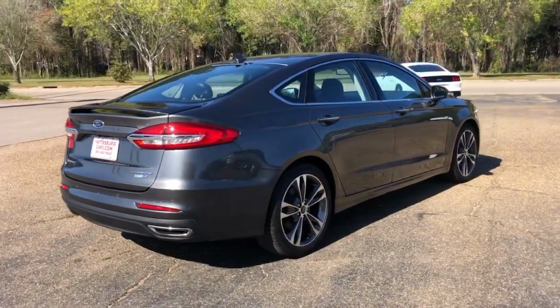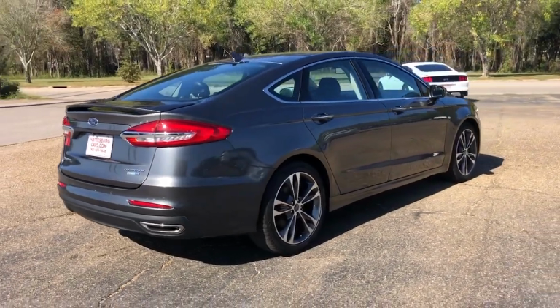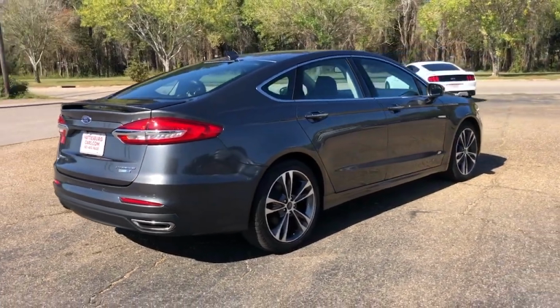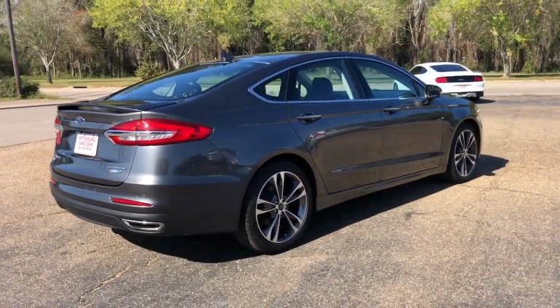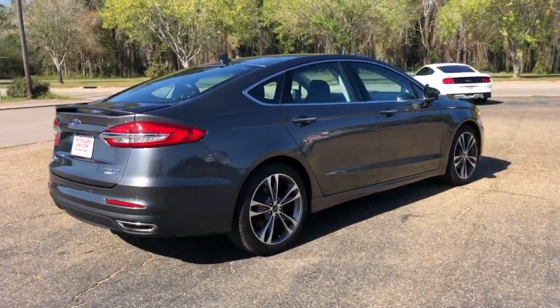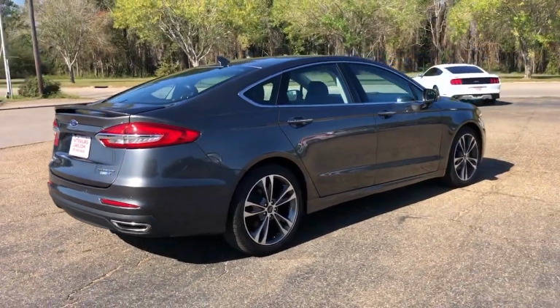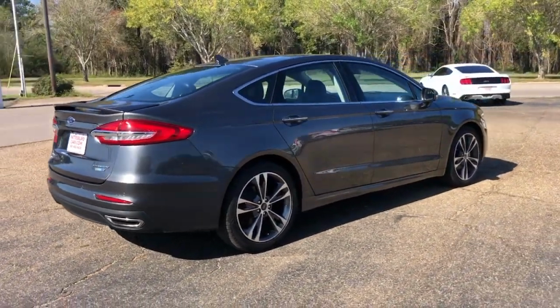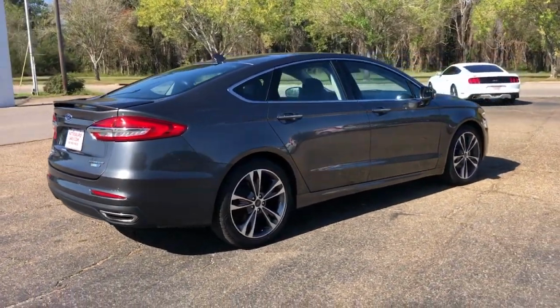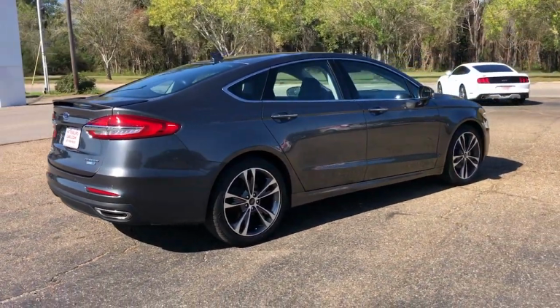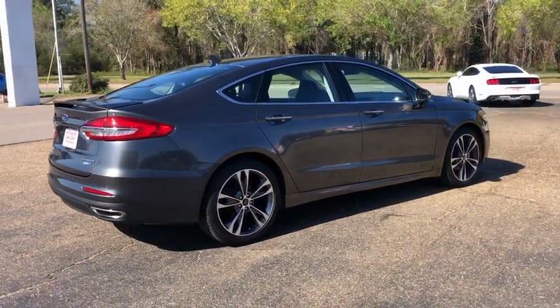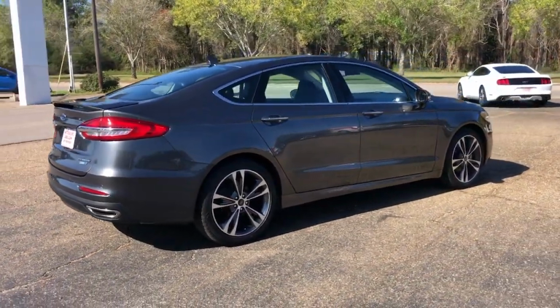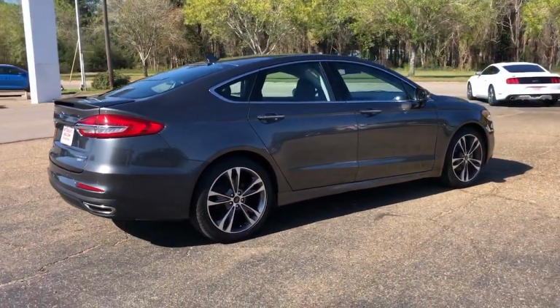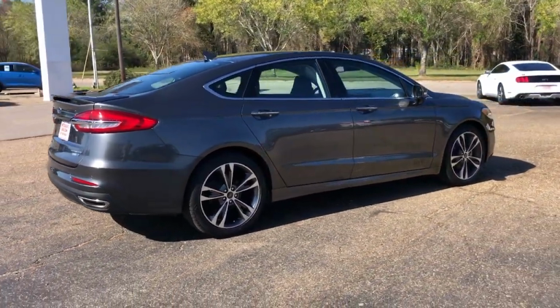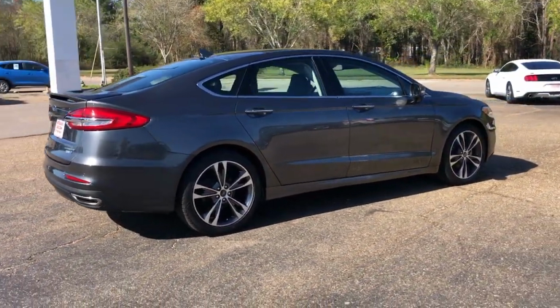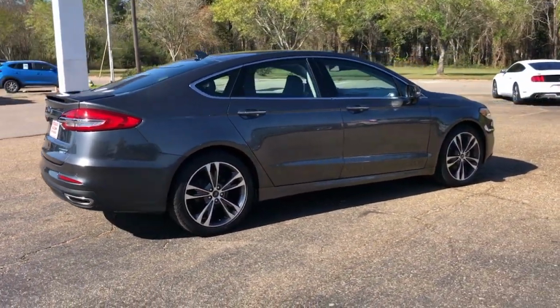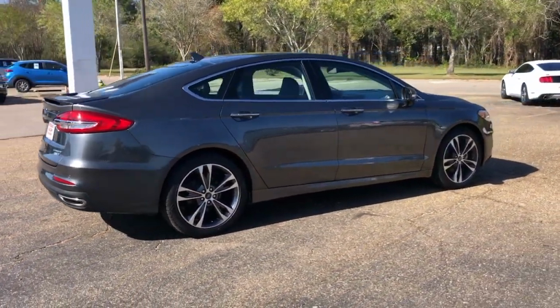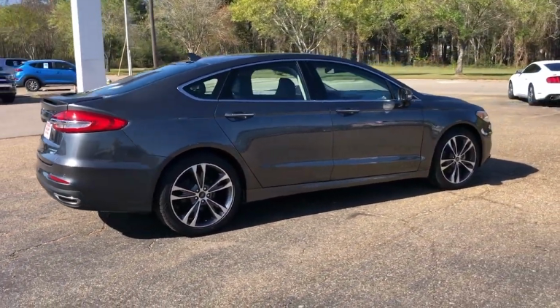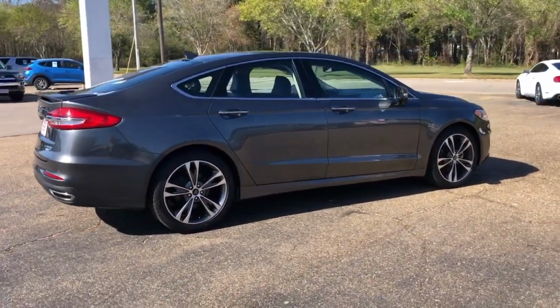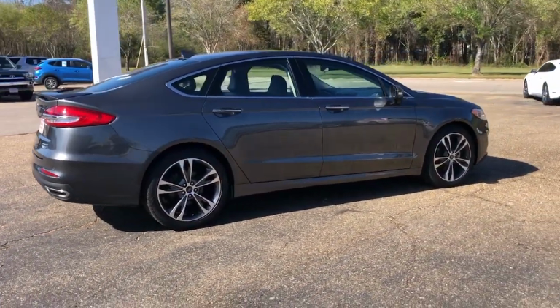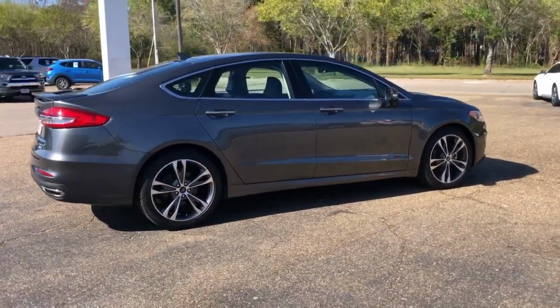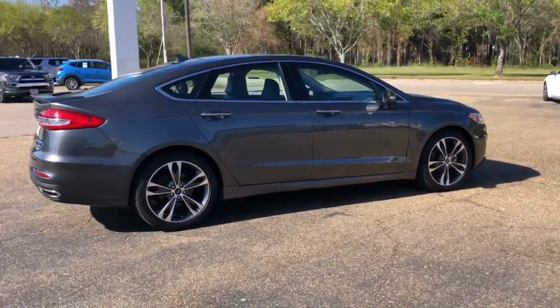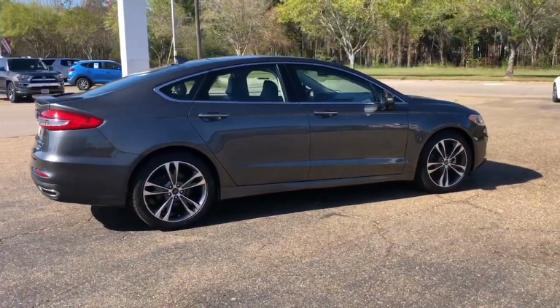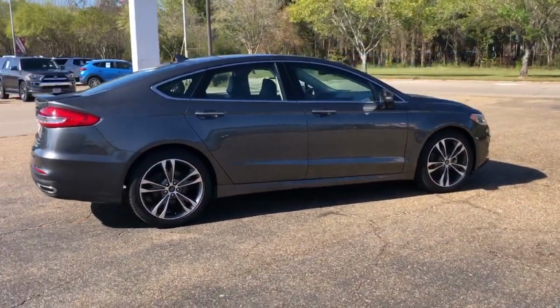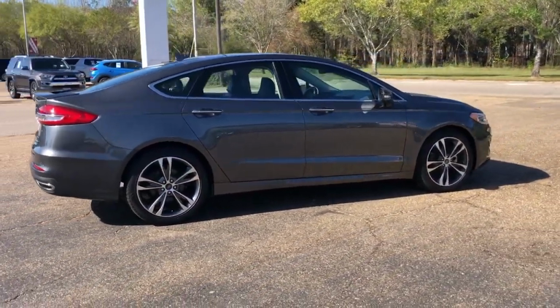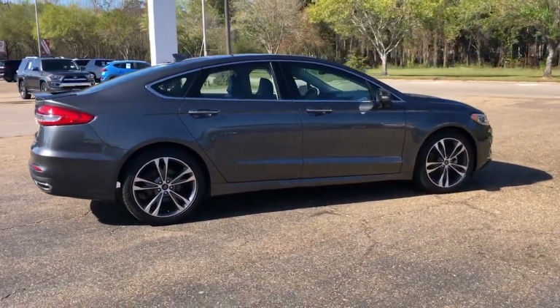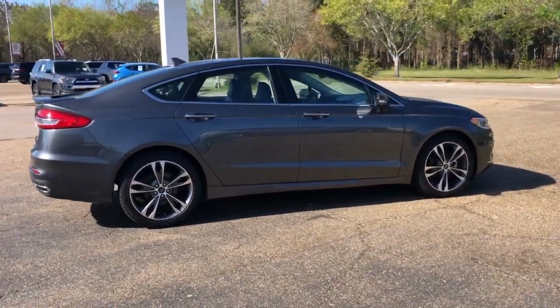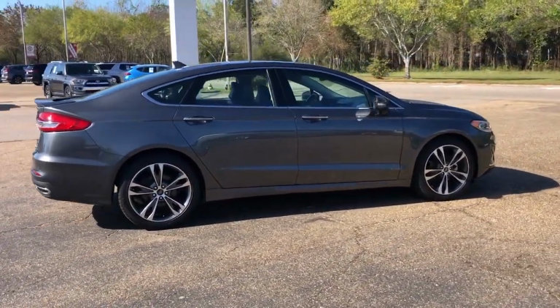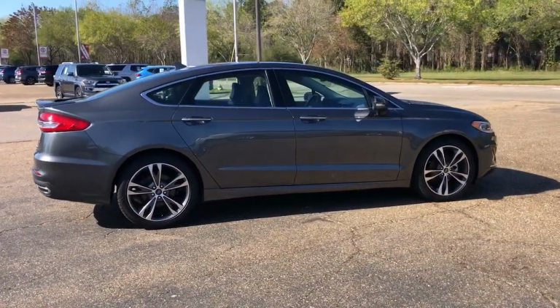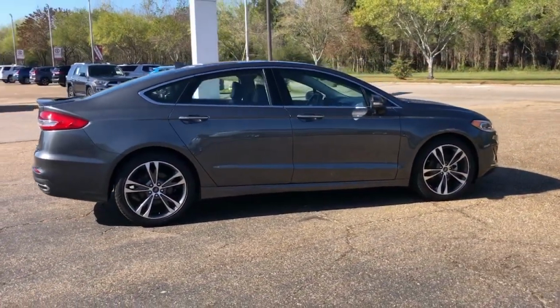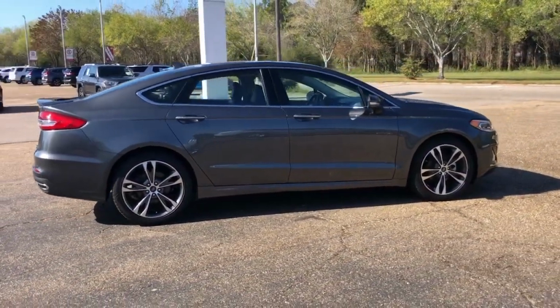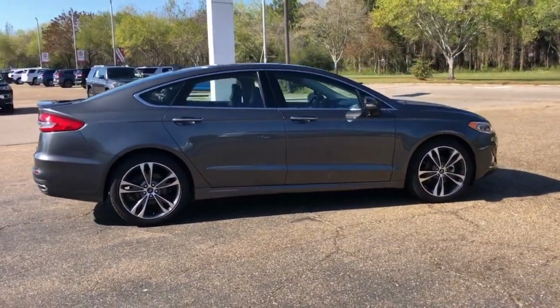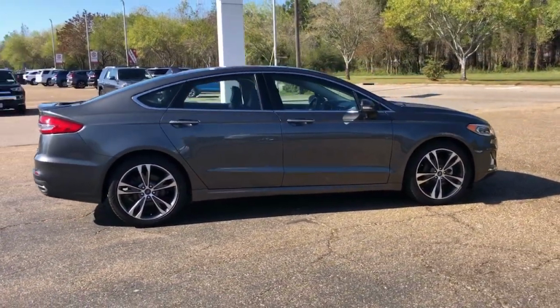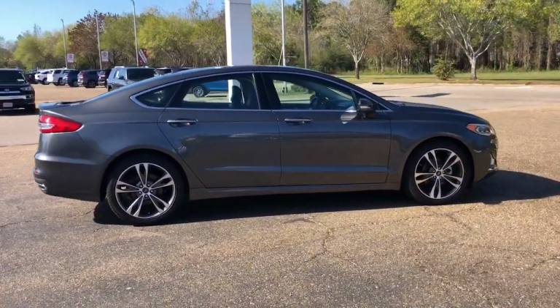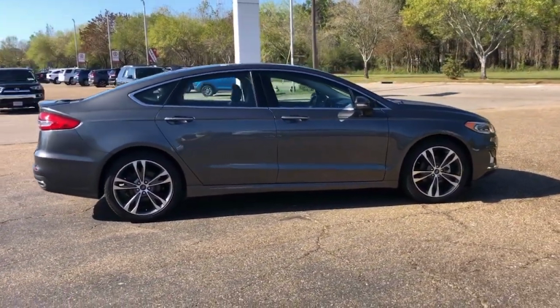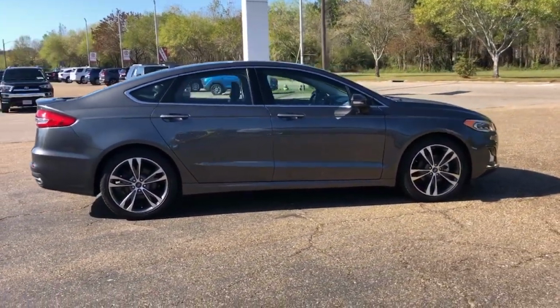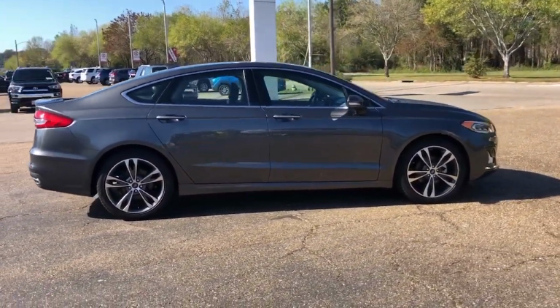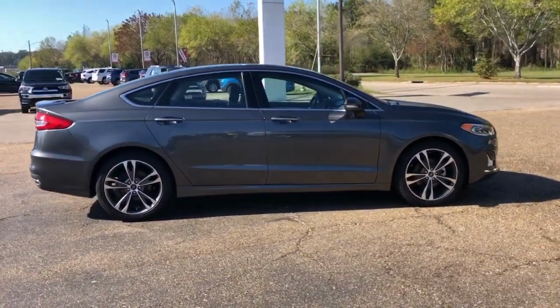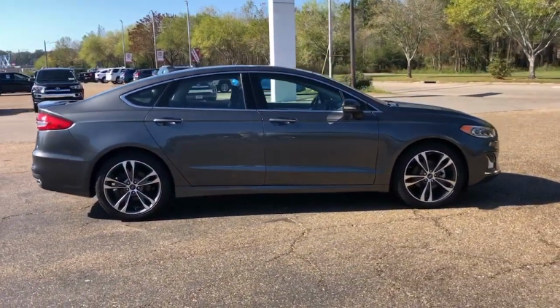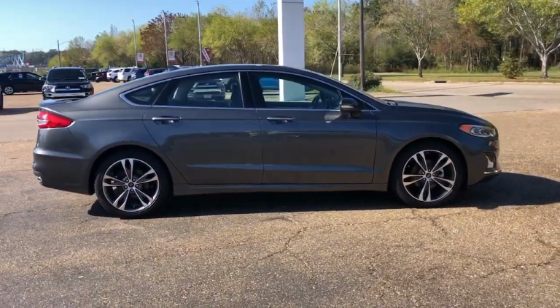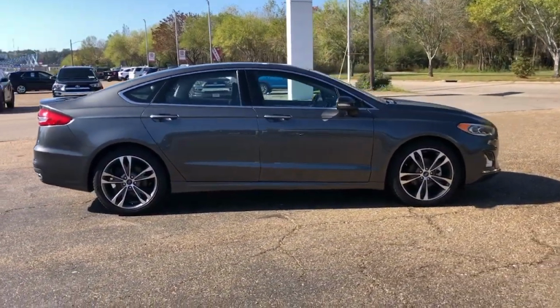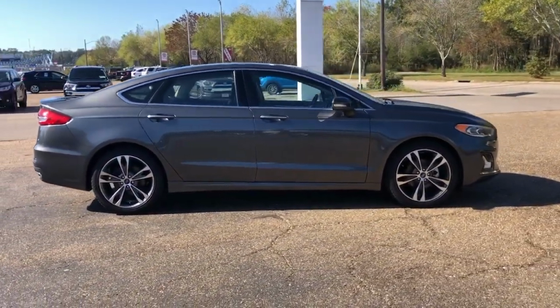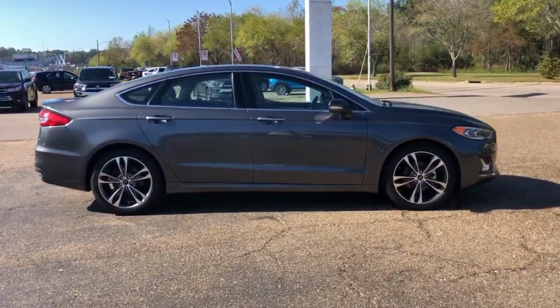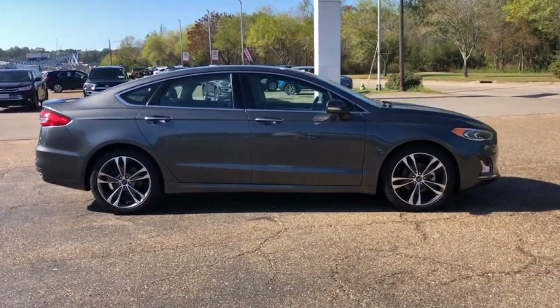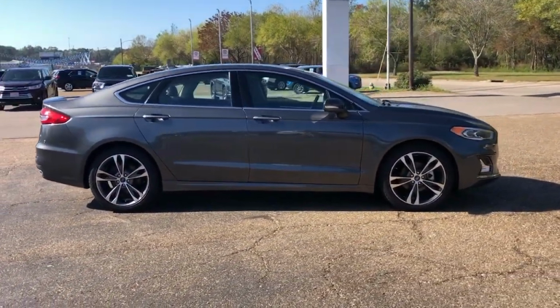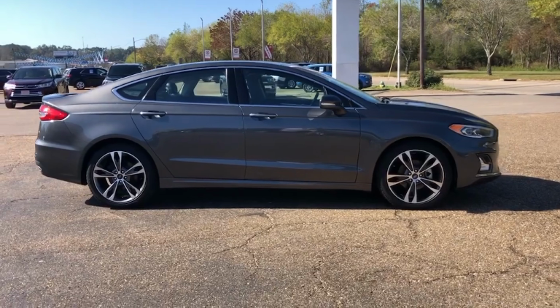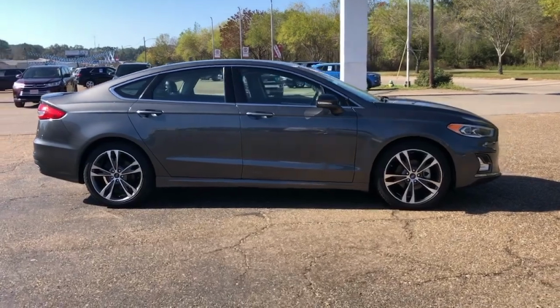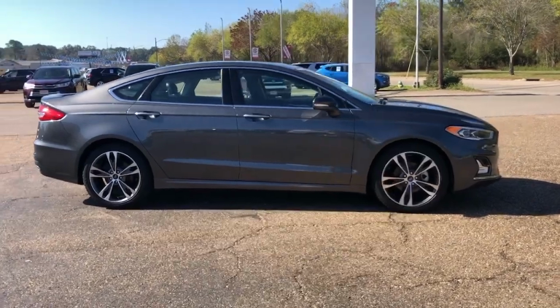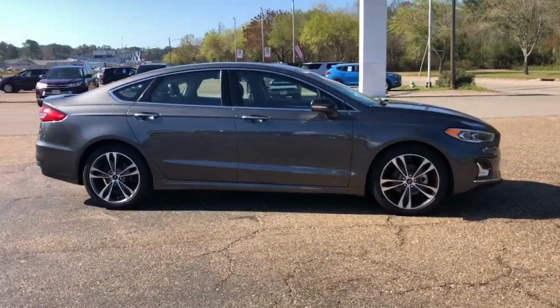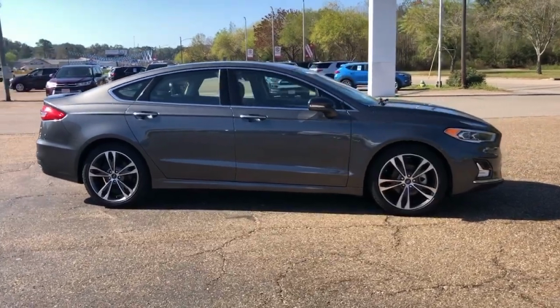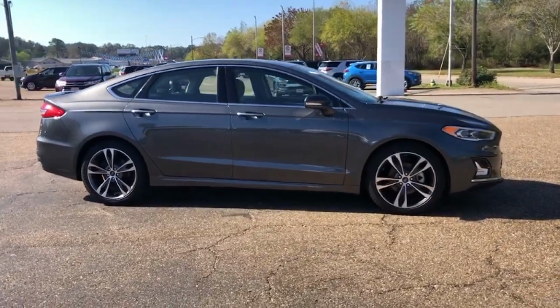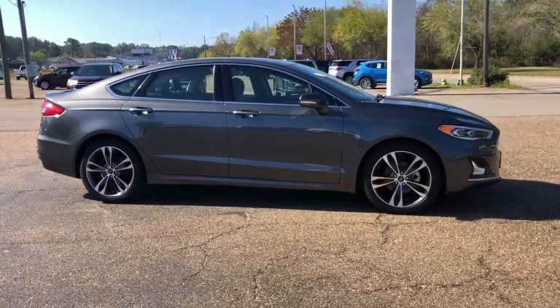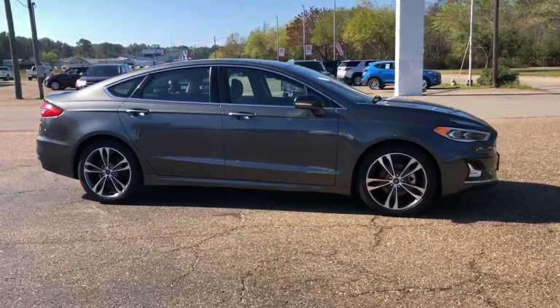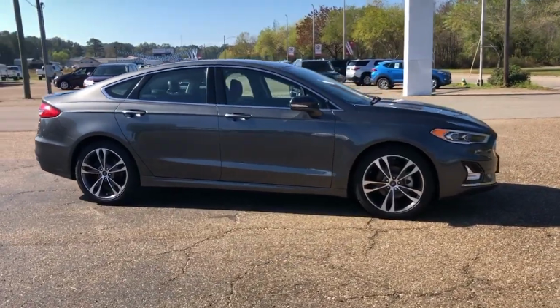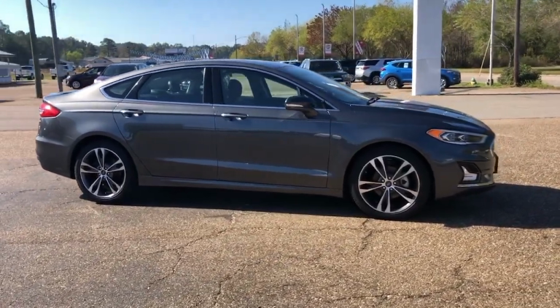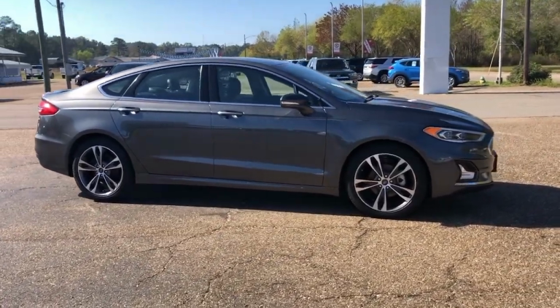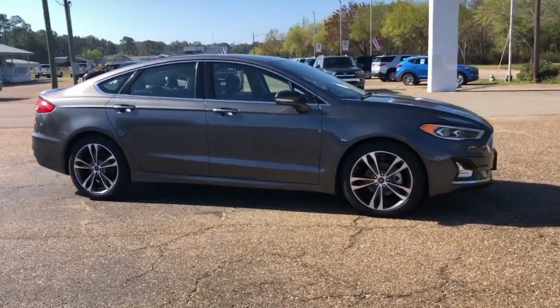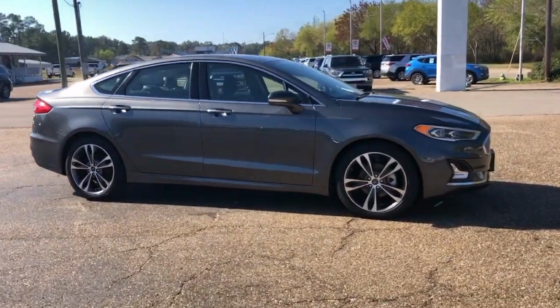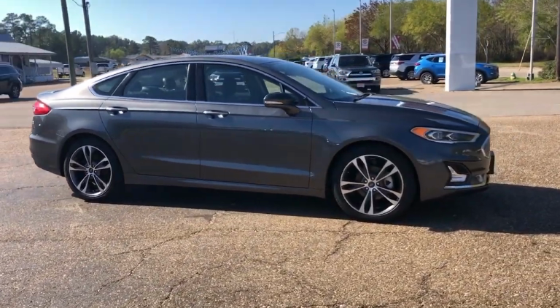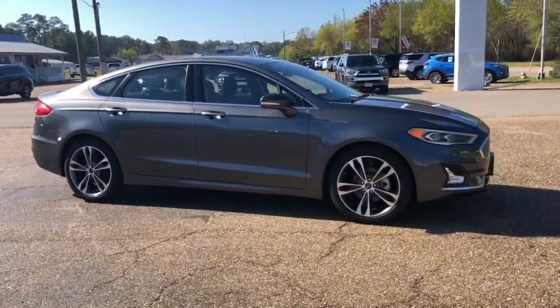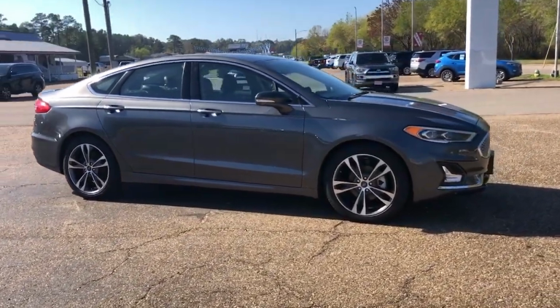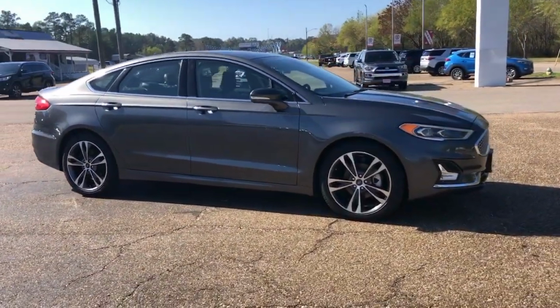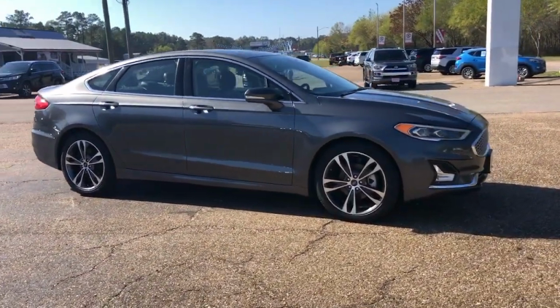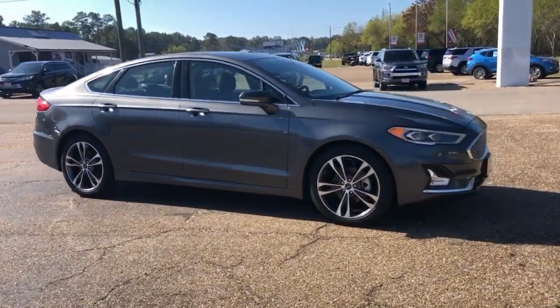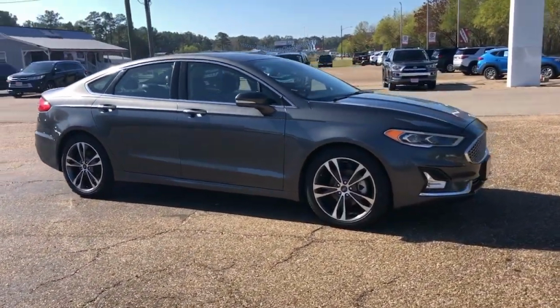smart tech, and luxurious amenities into a sporty package. It infuses every drive with style and confidence.